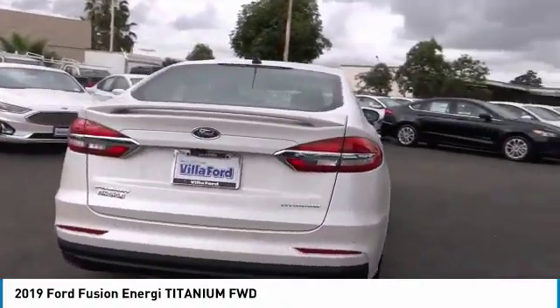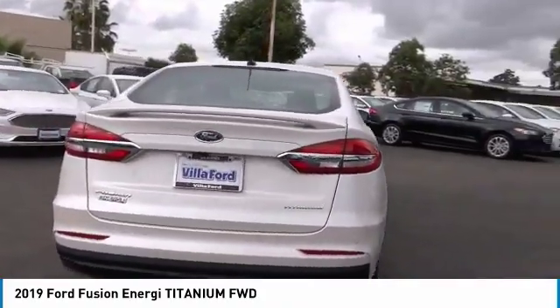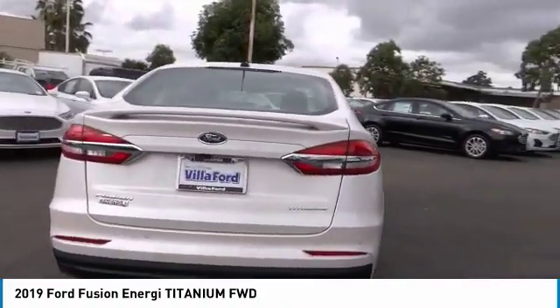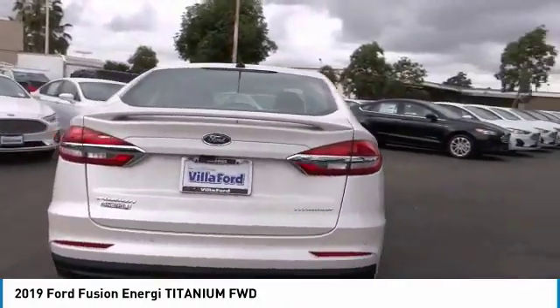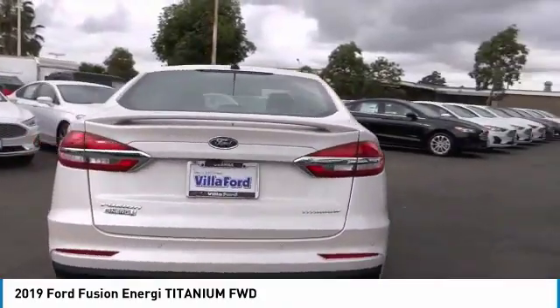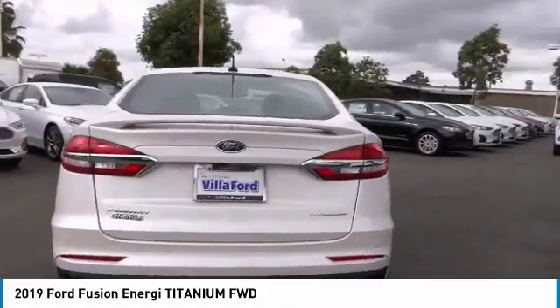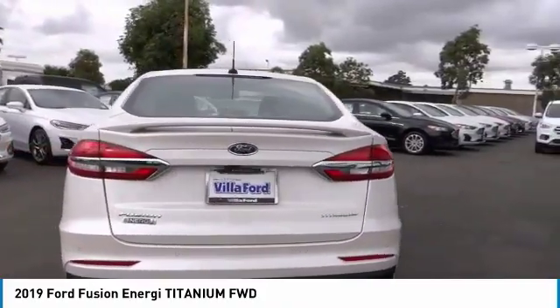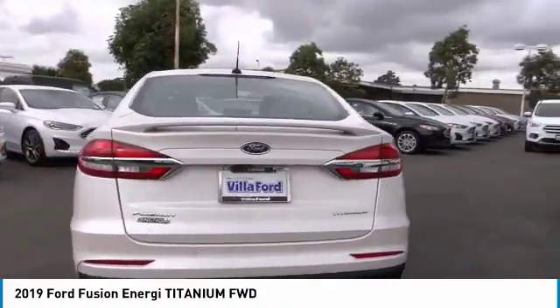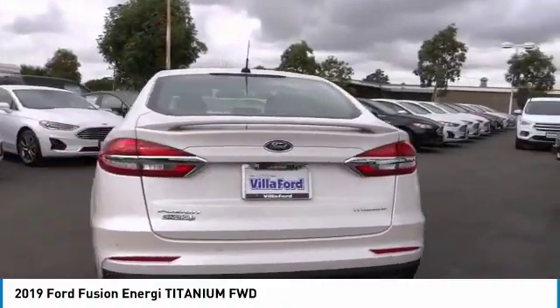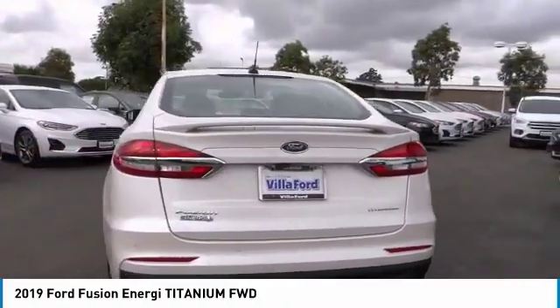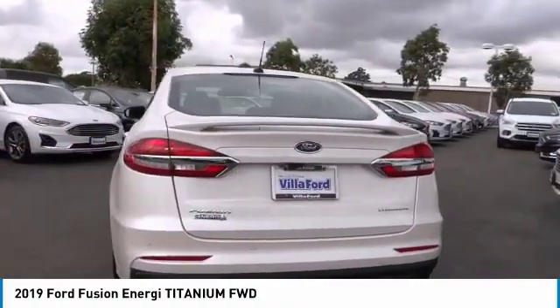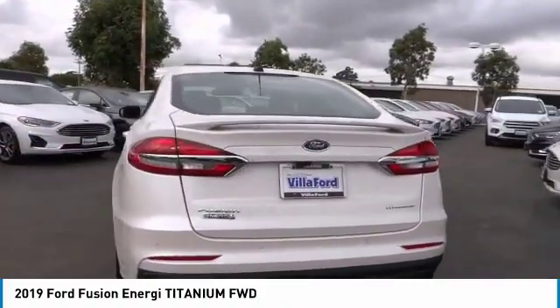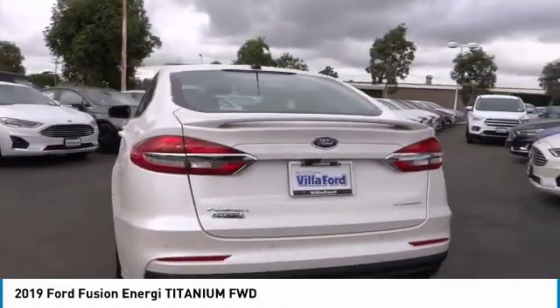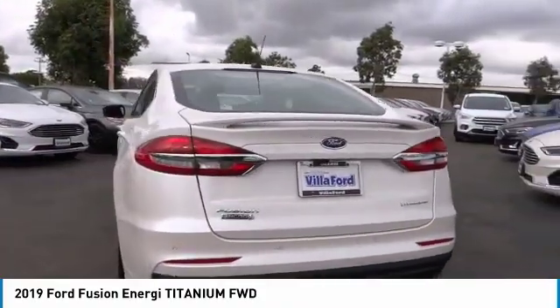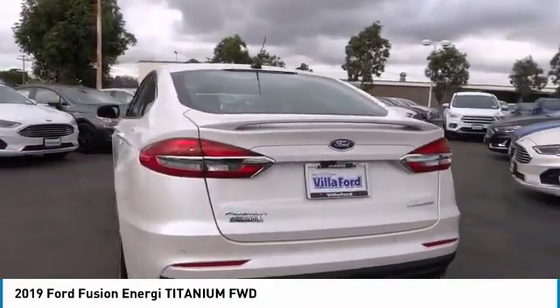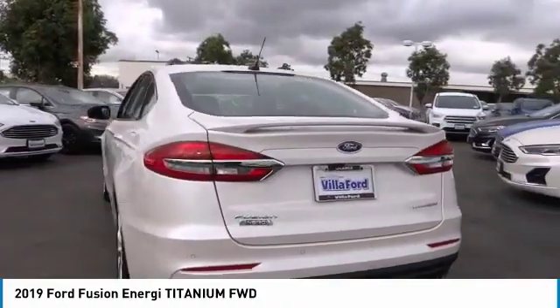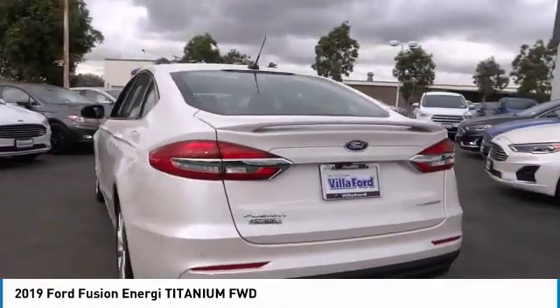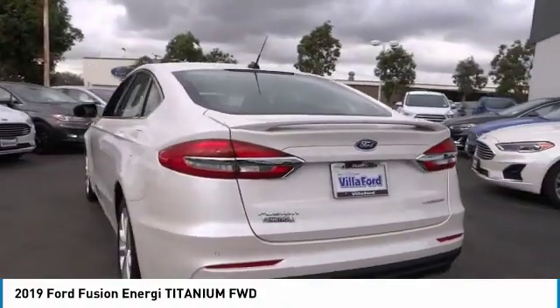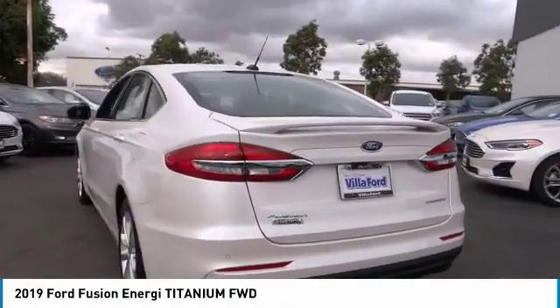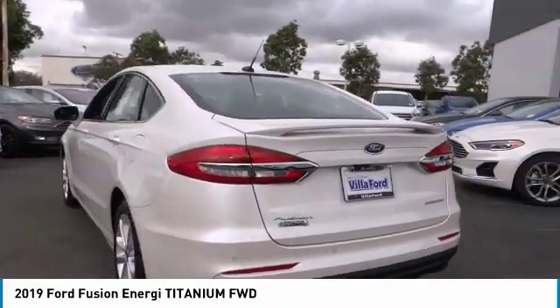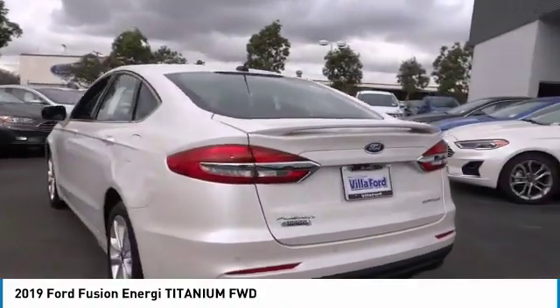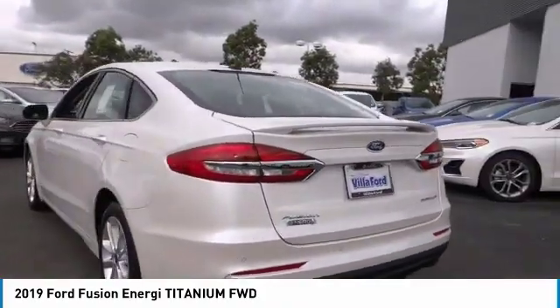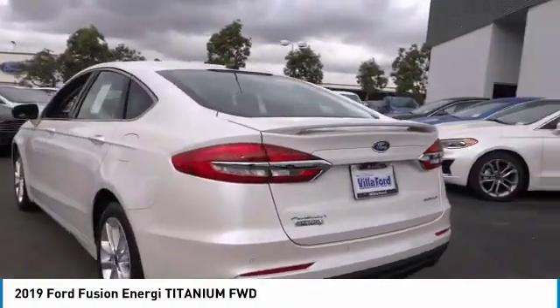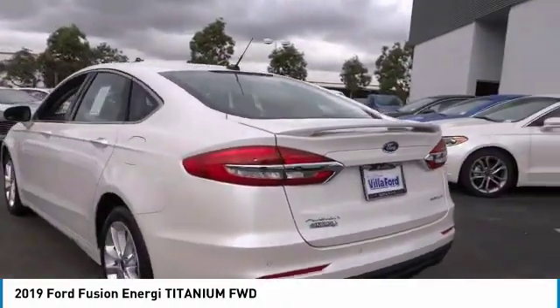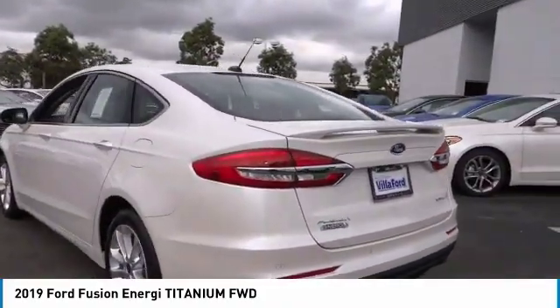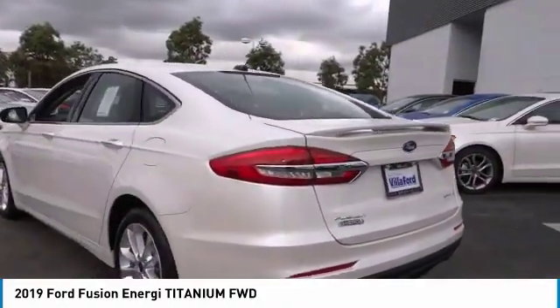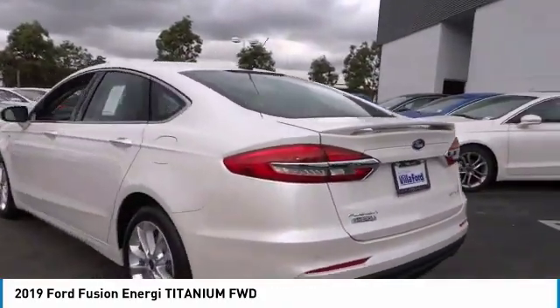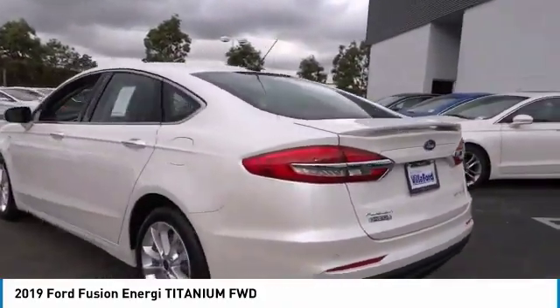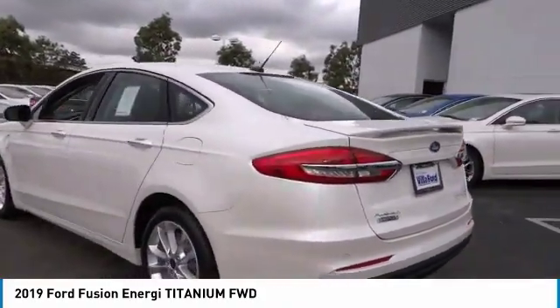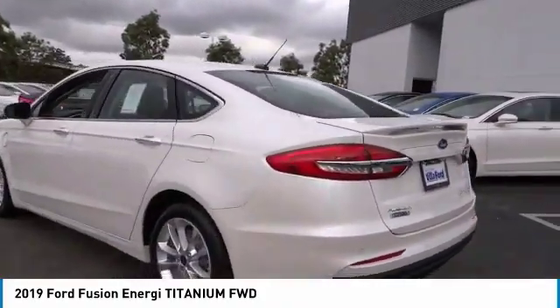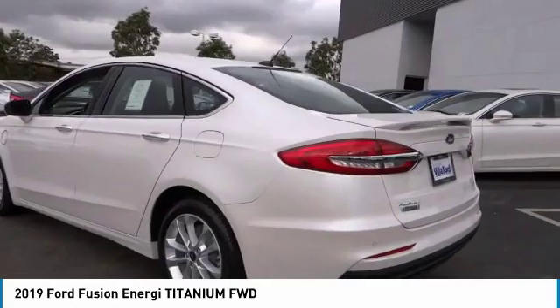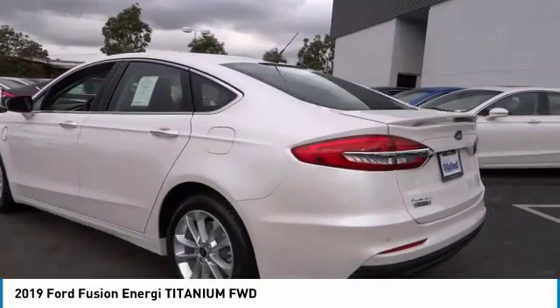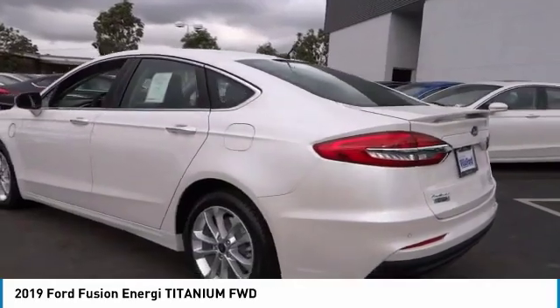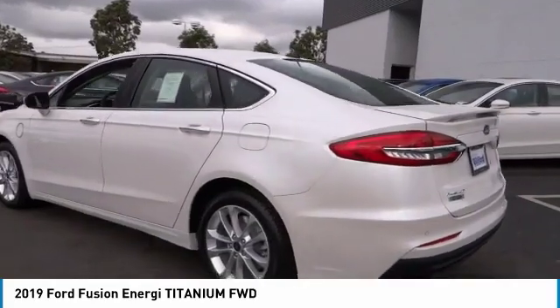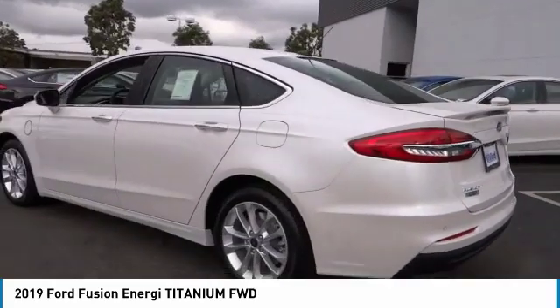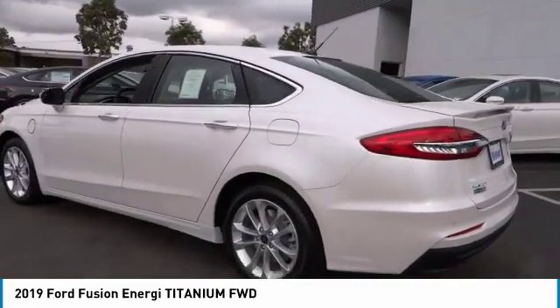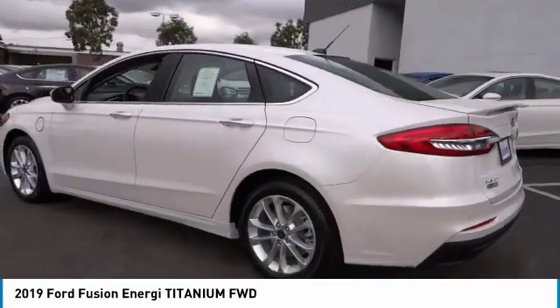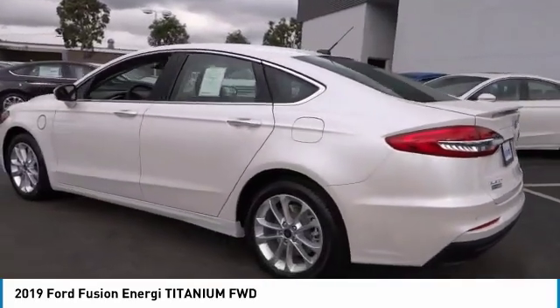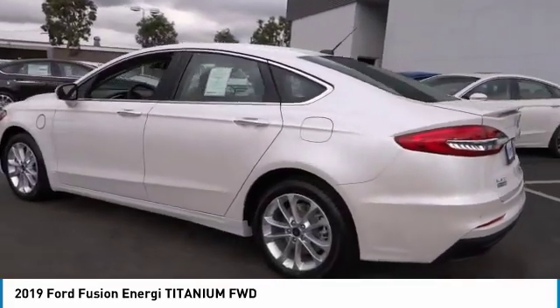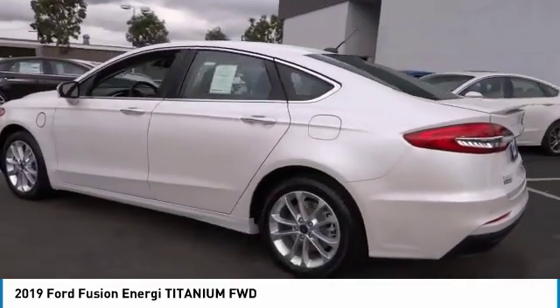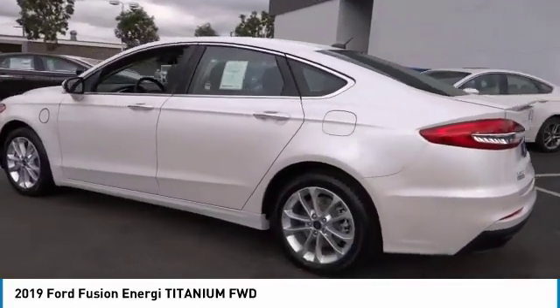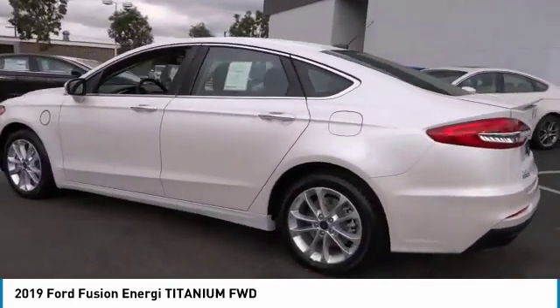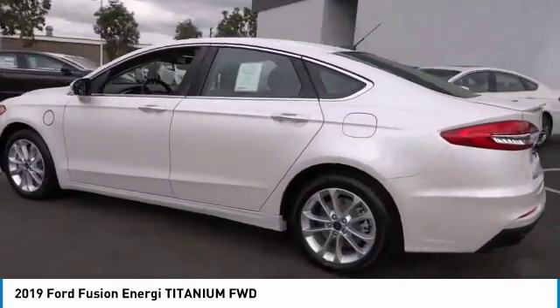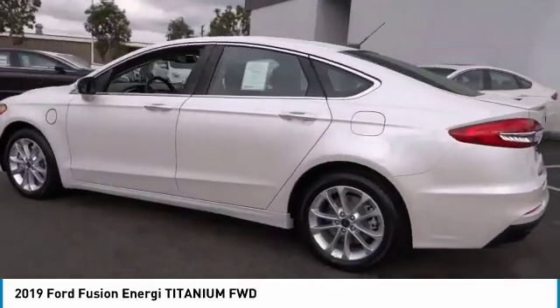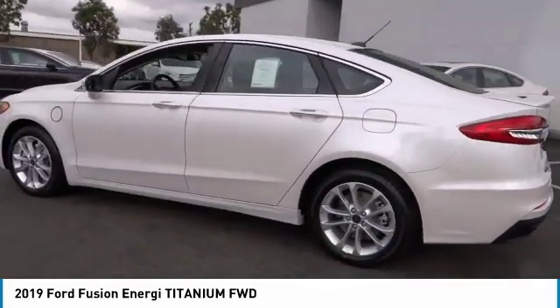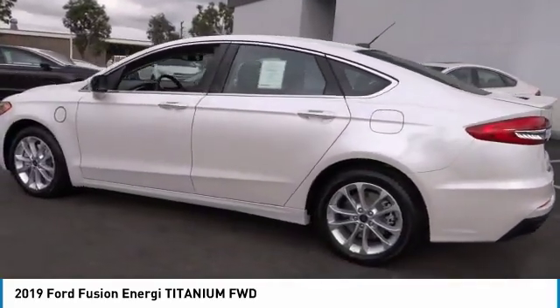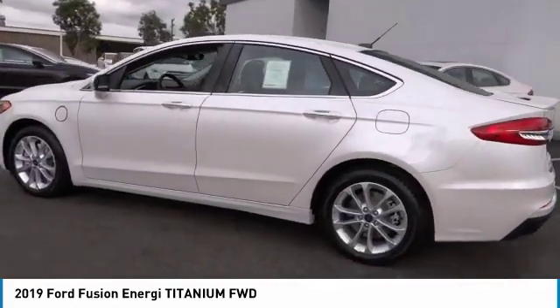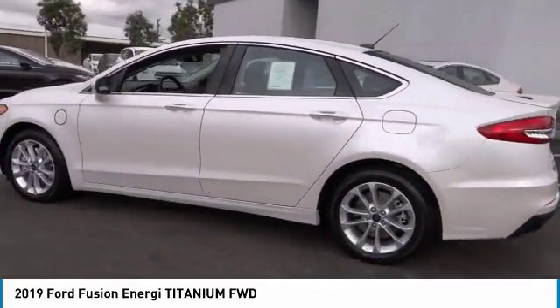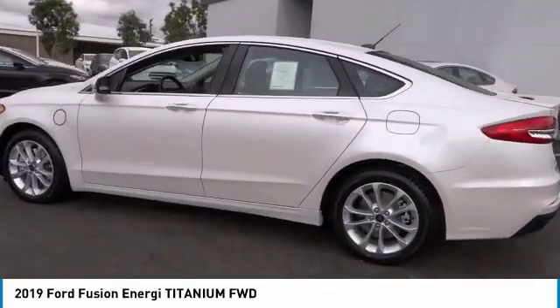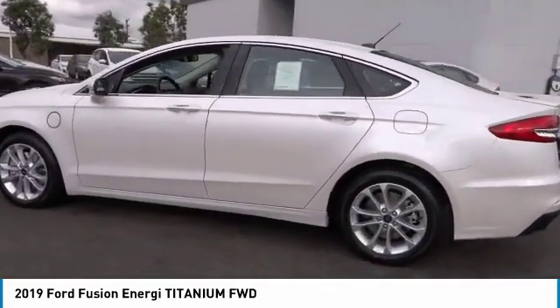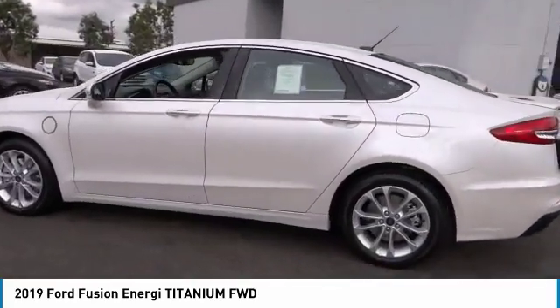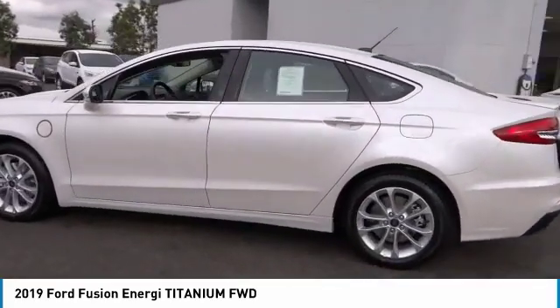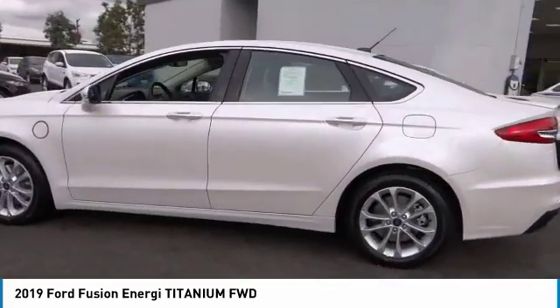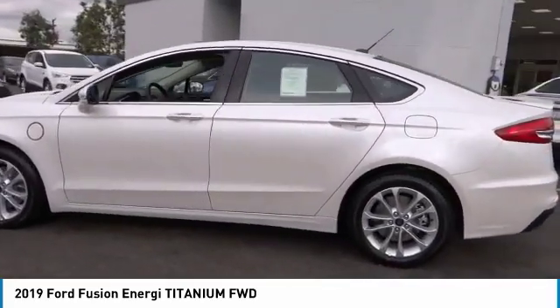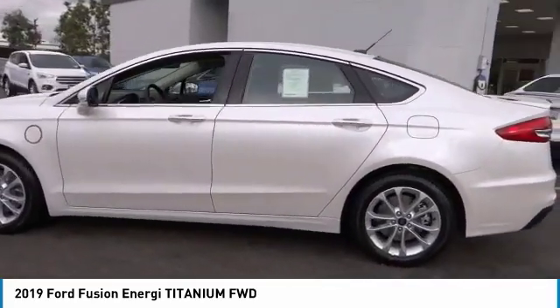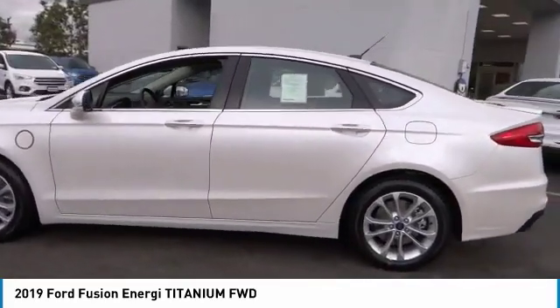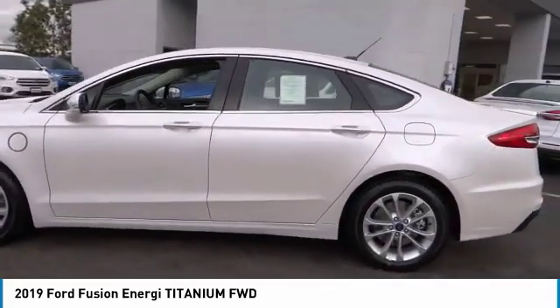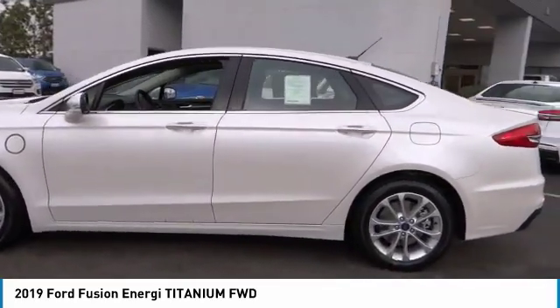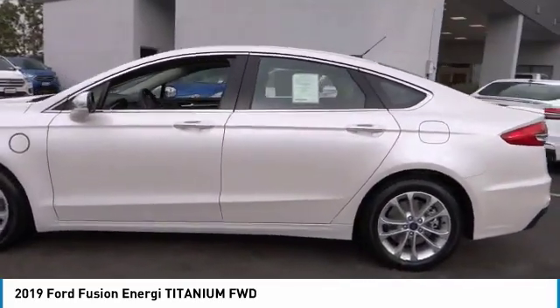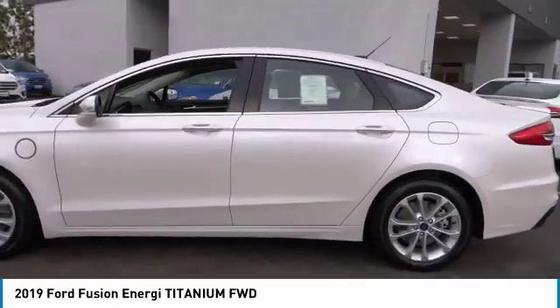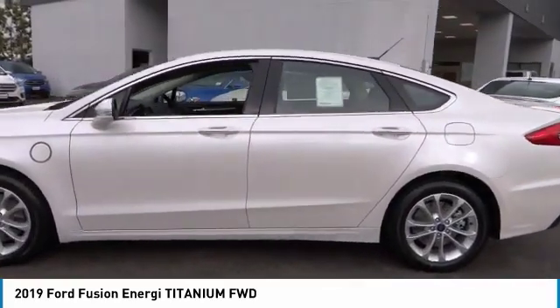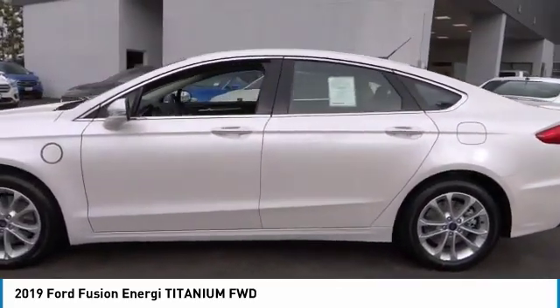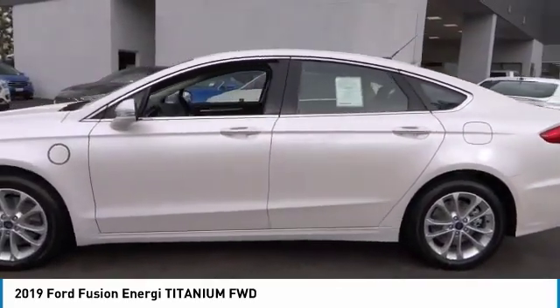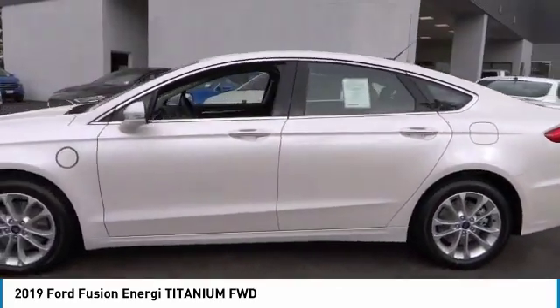It also offers the new SYNC infotainment interface, push-button start, and an 11-speaker audio system.